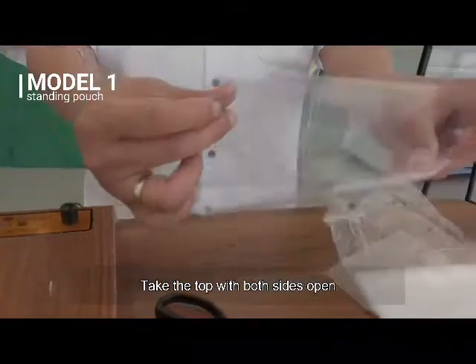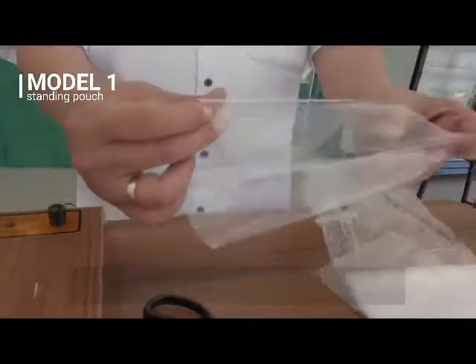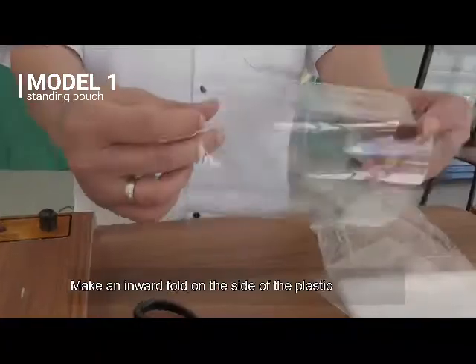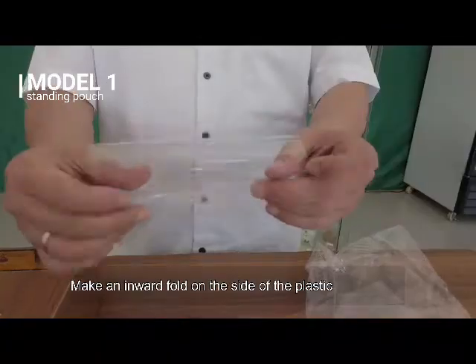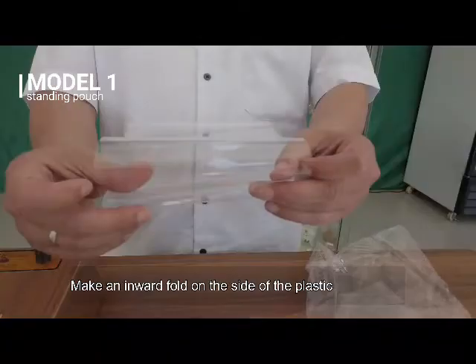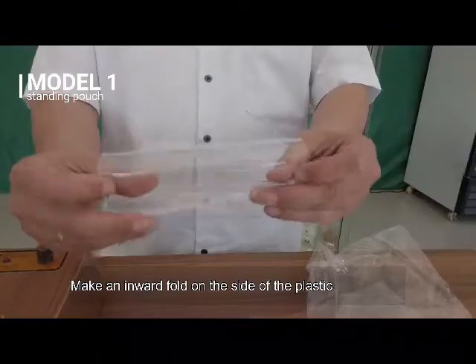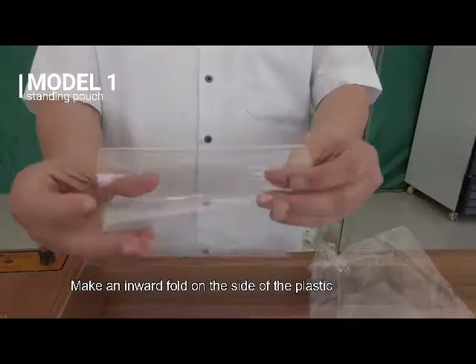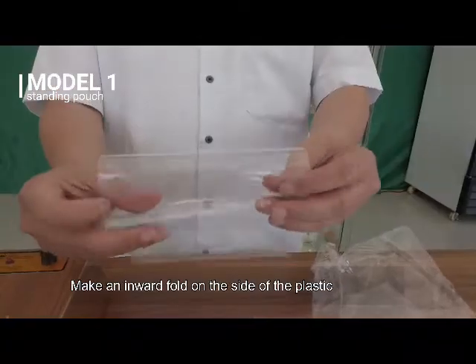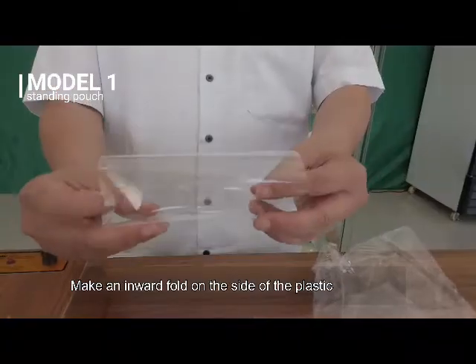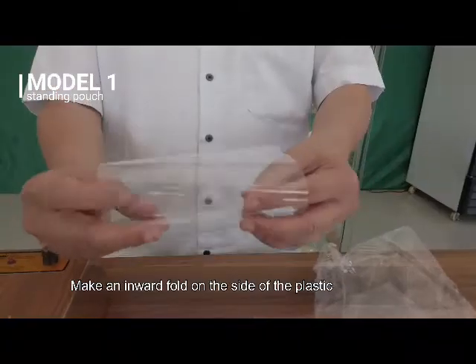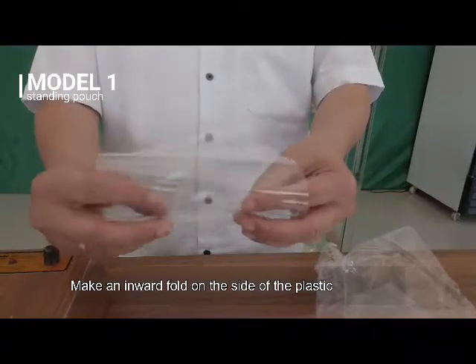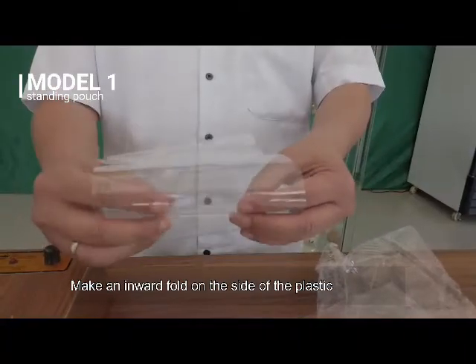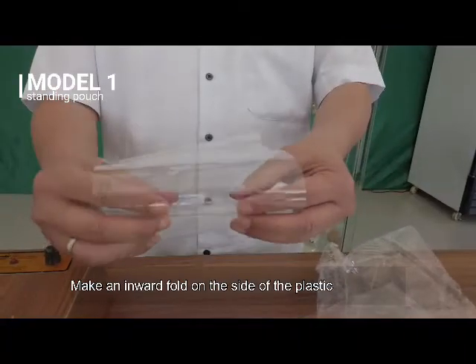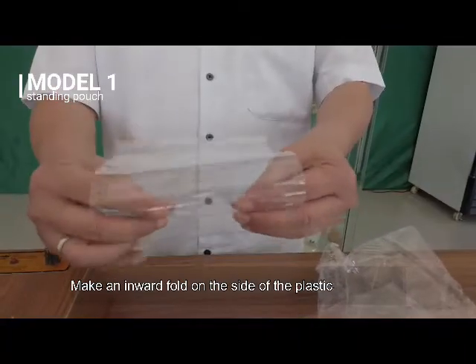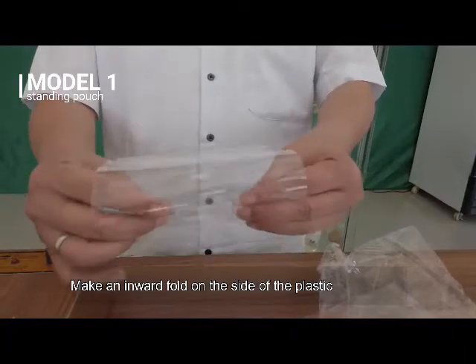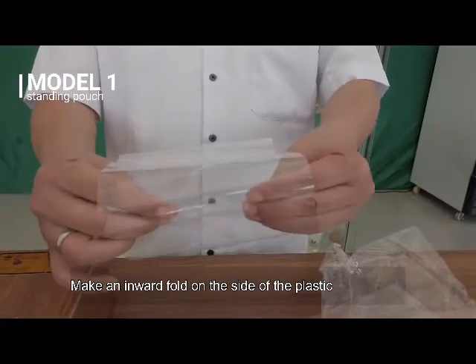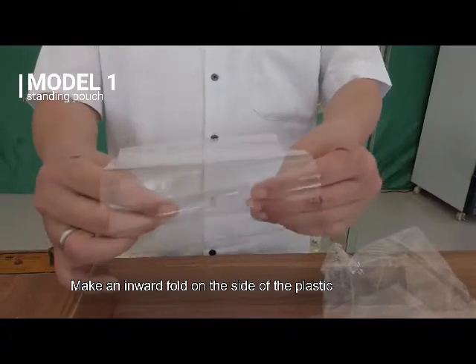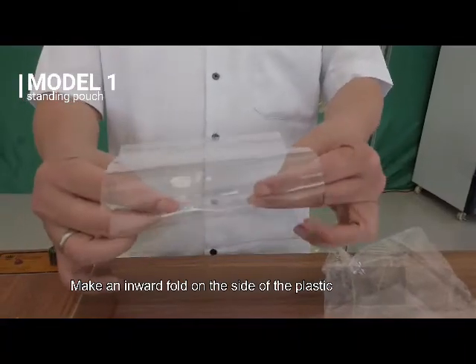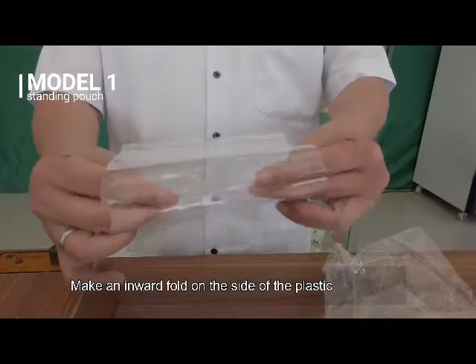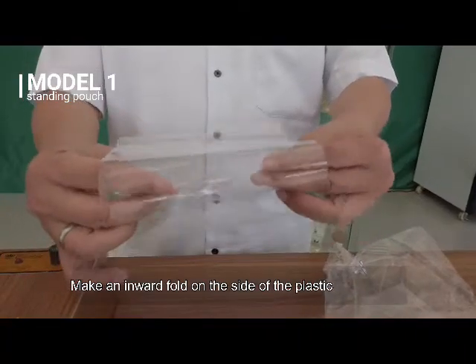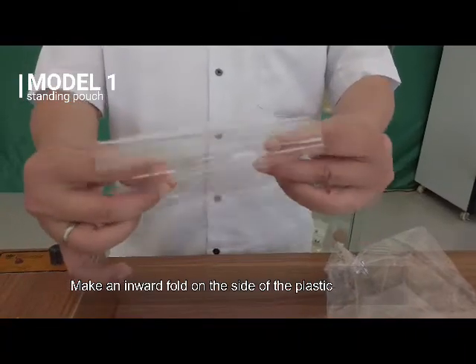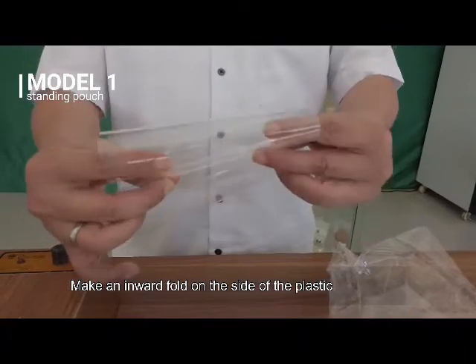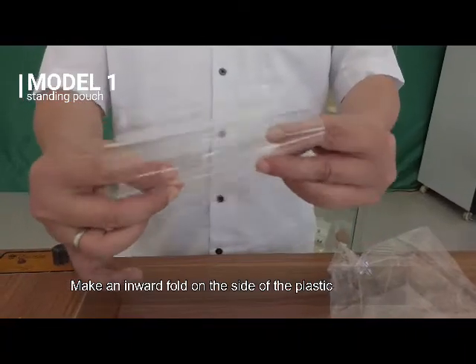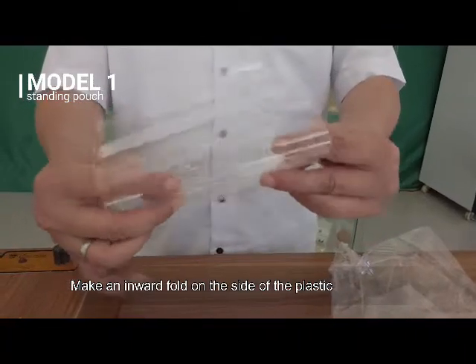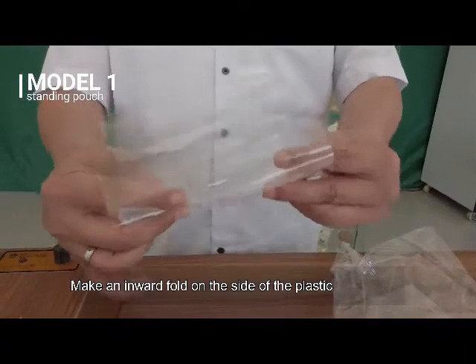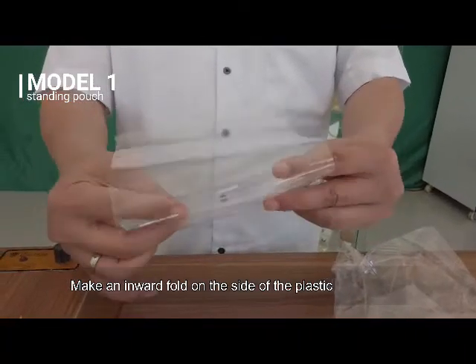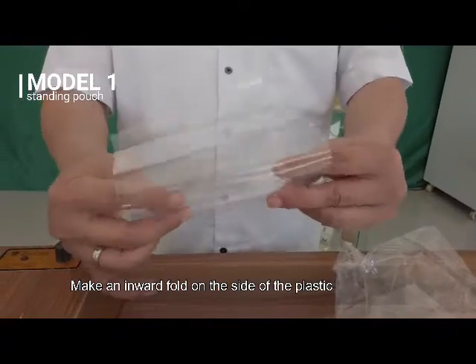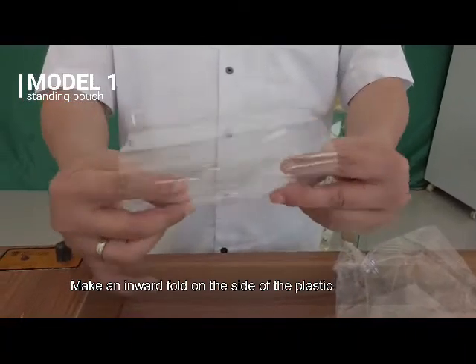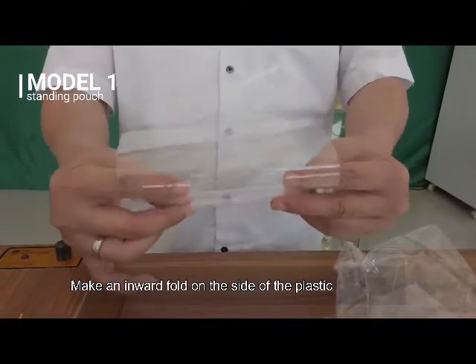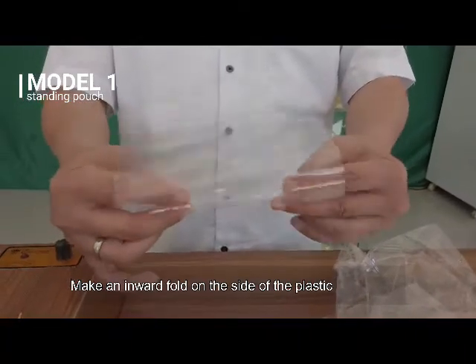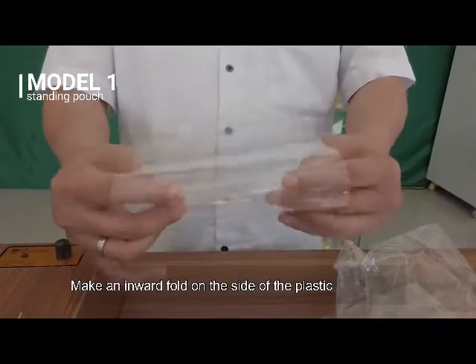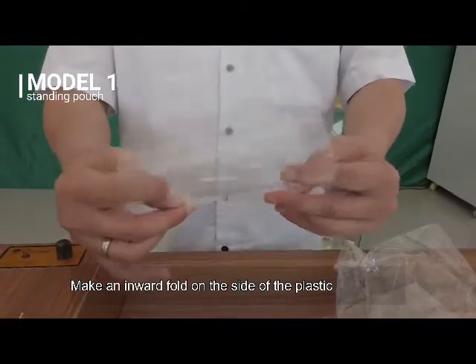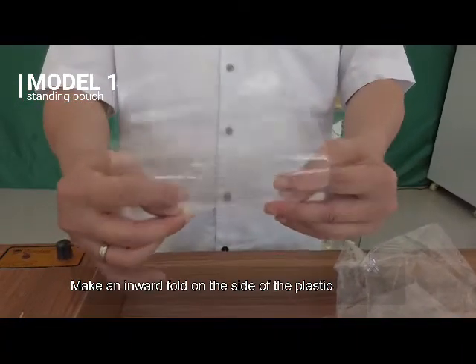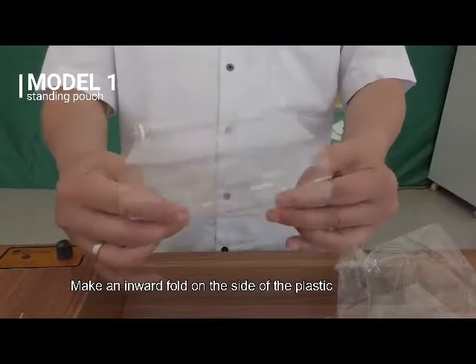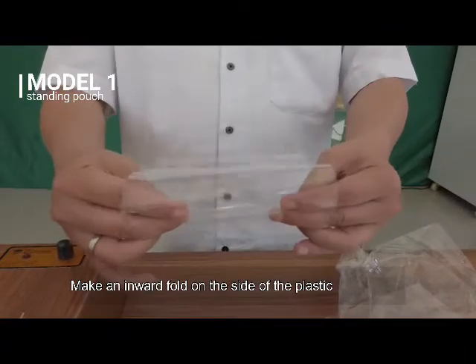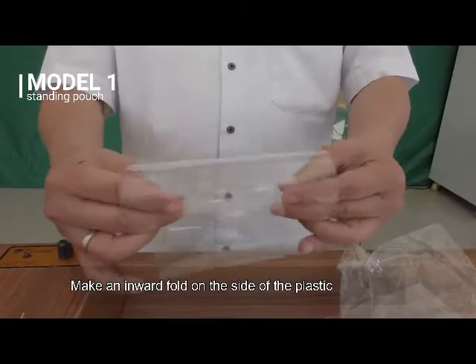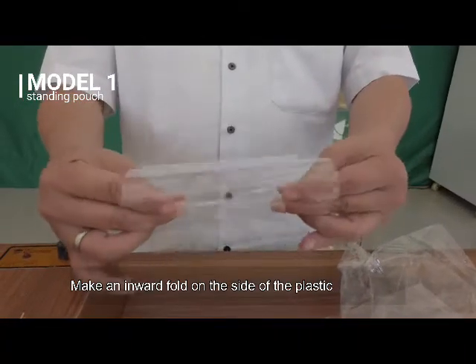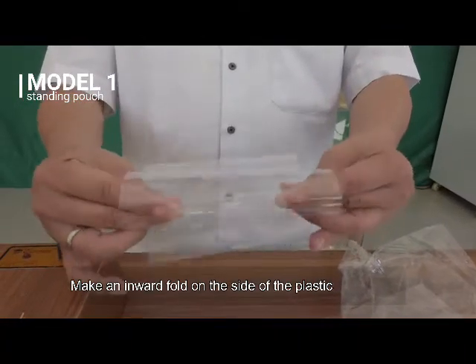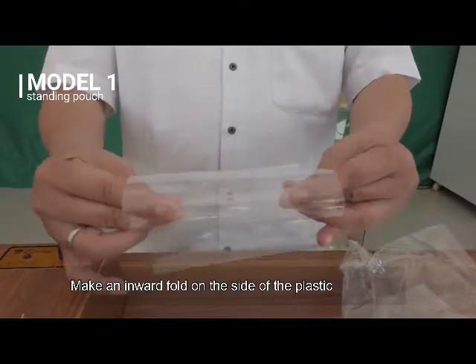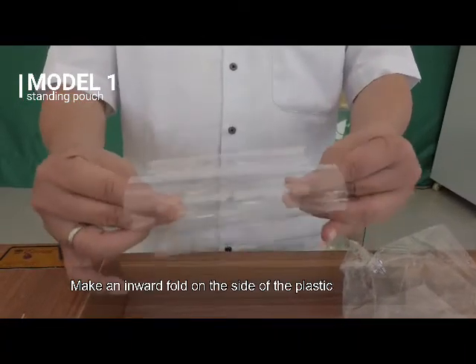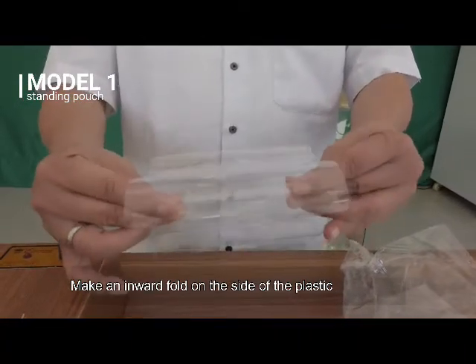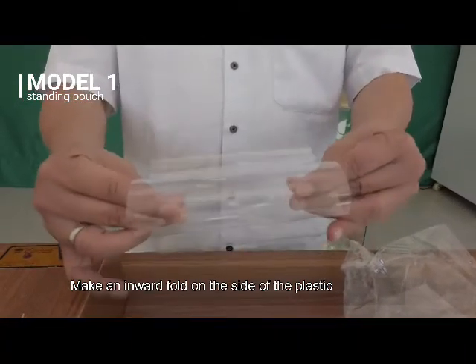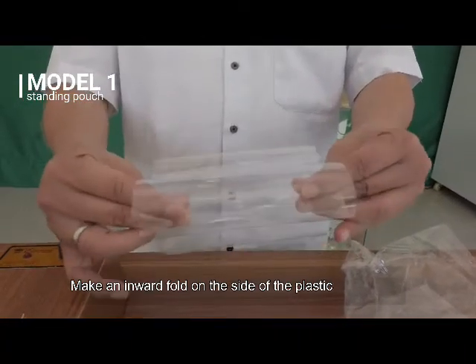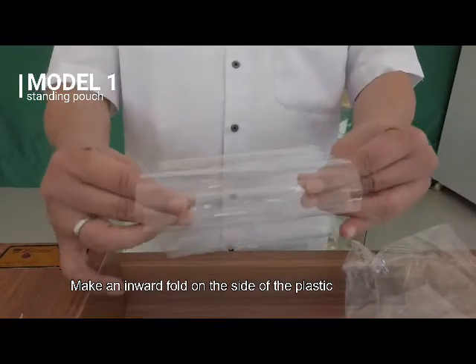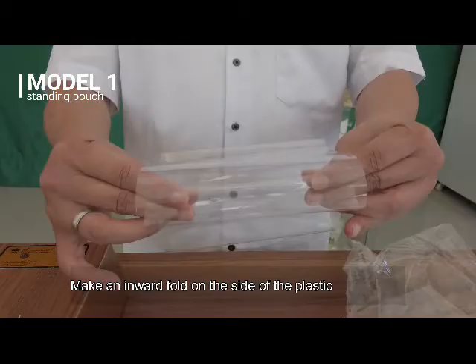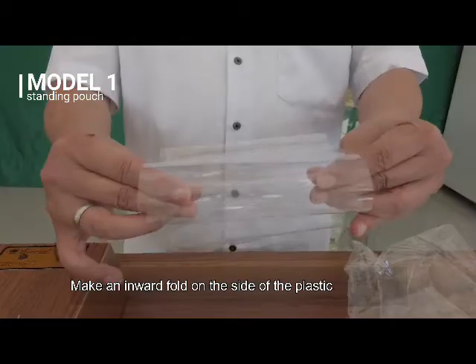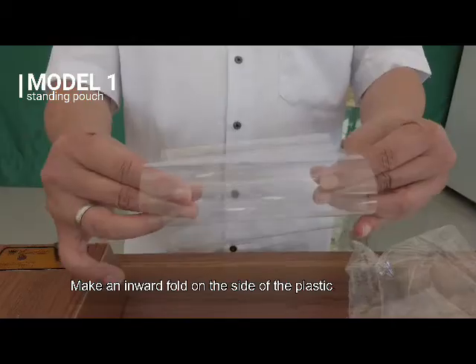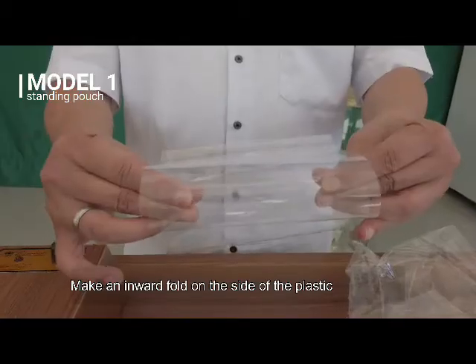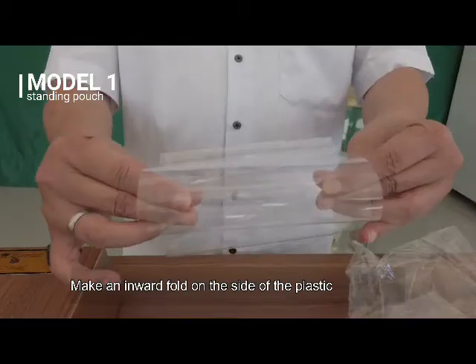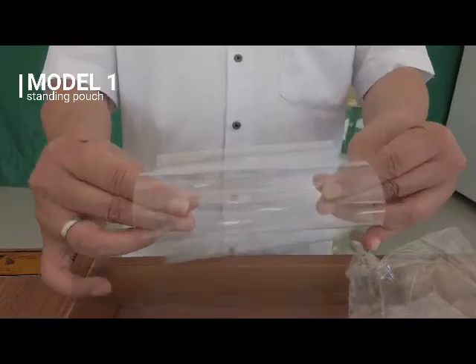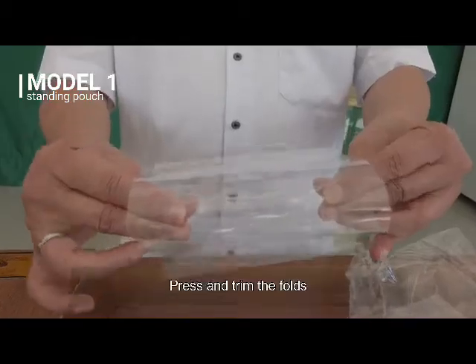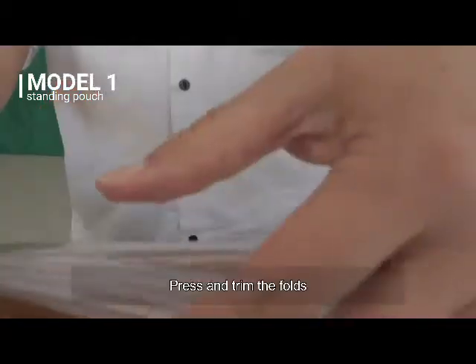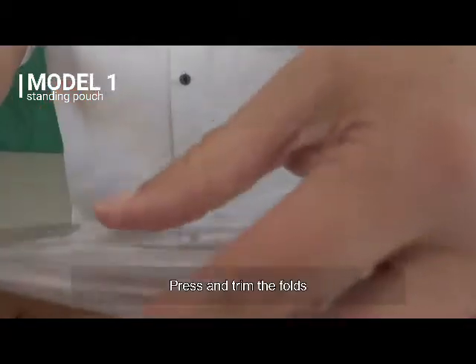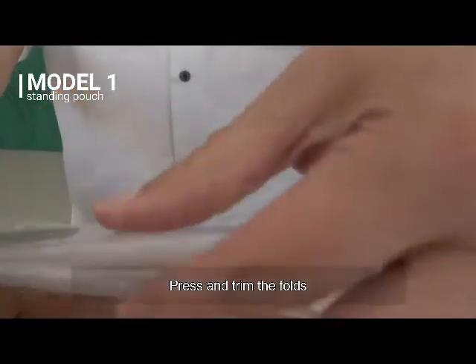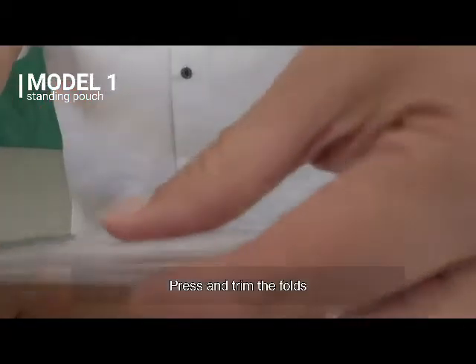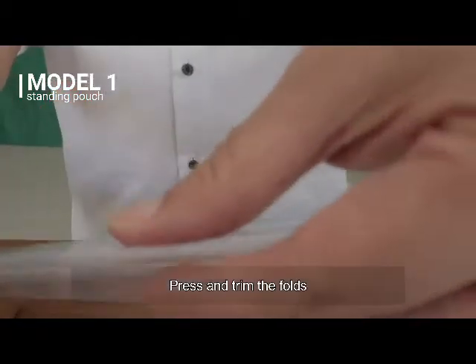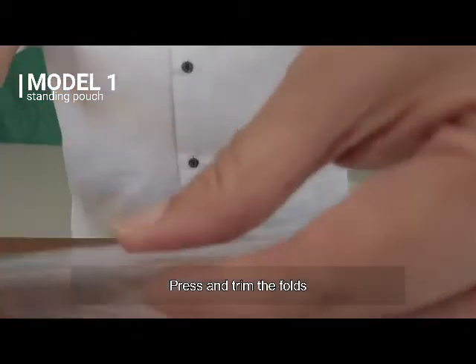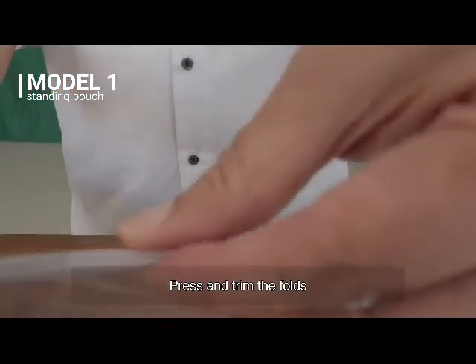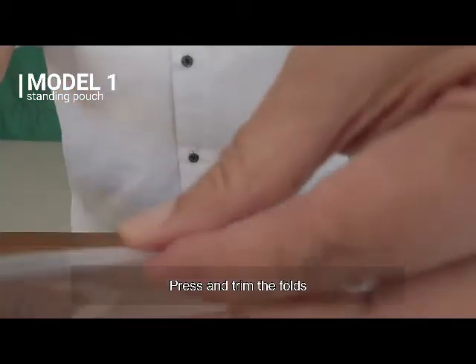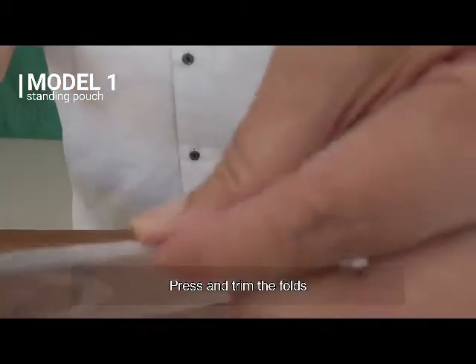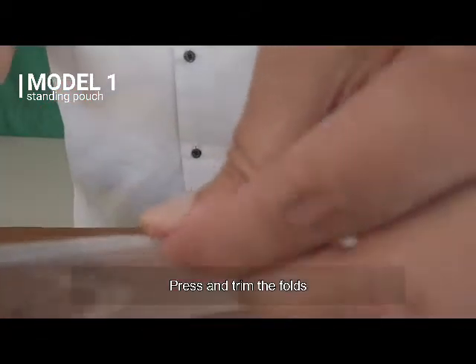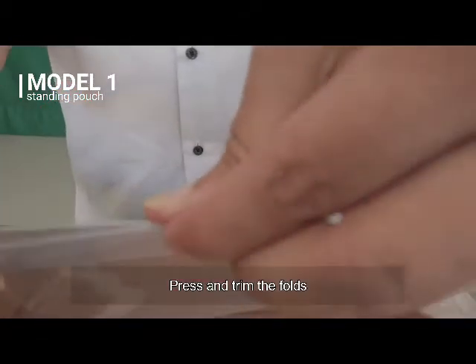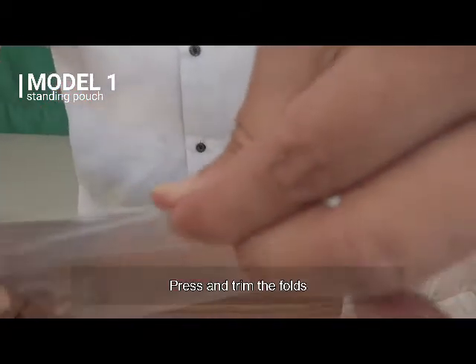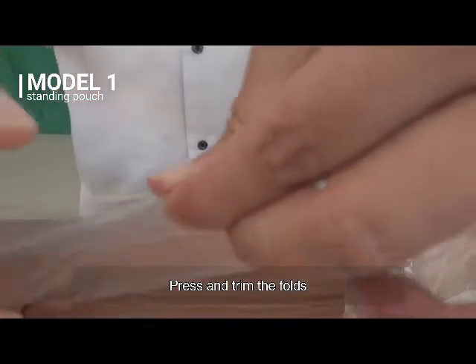Make an inward fold on the side of the plastic. Press and trim the folds.